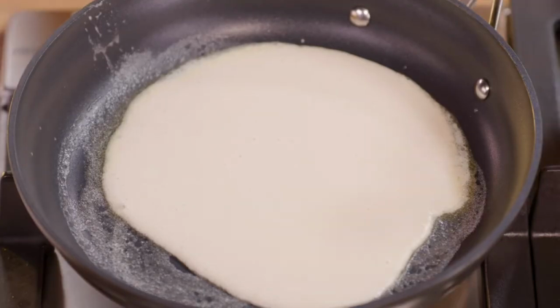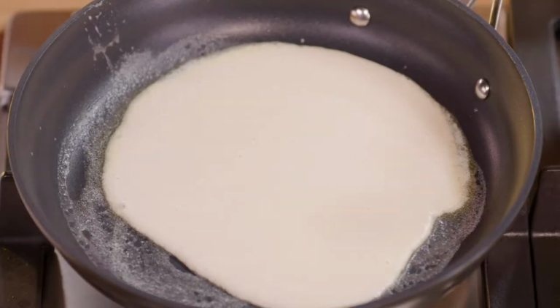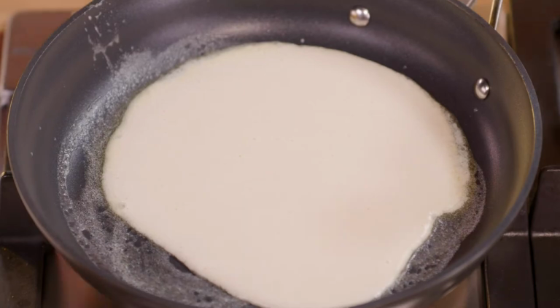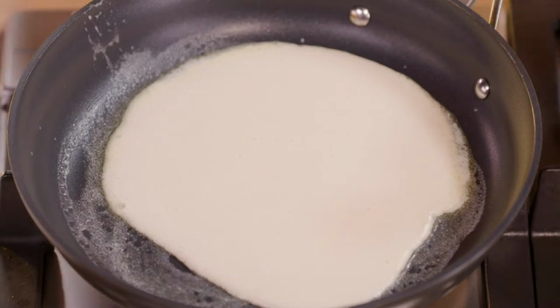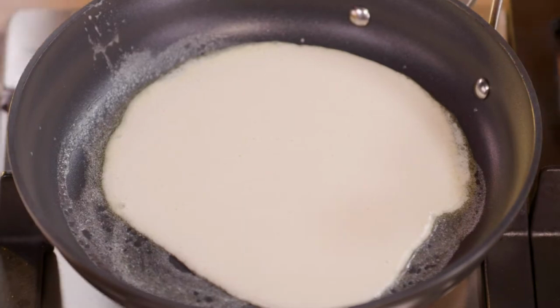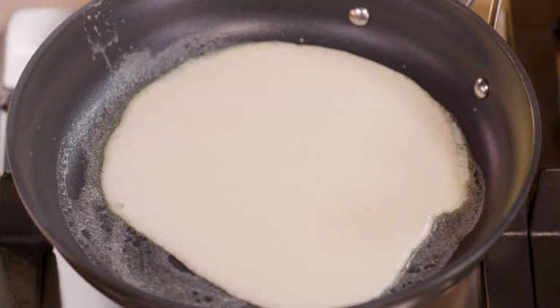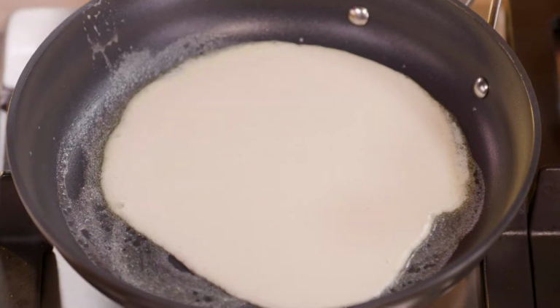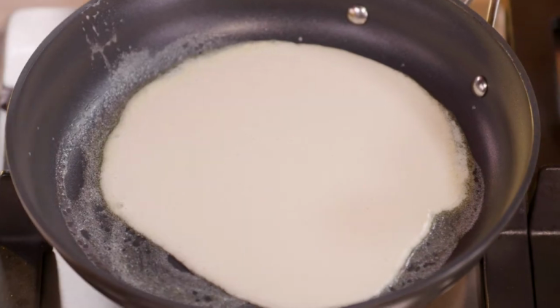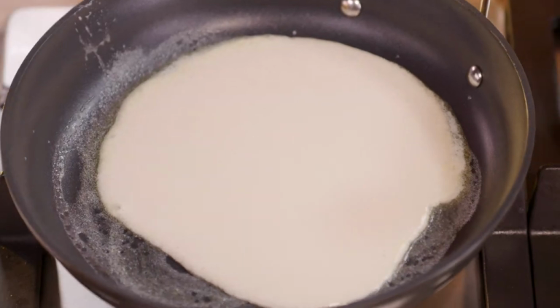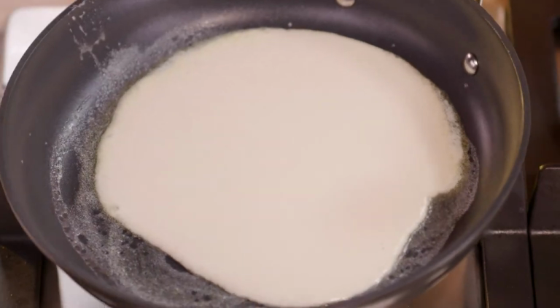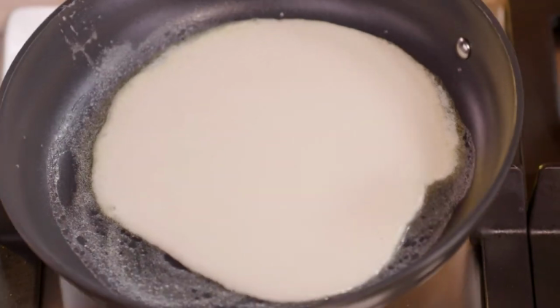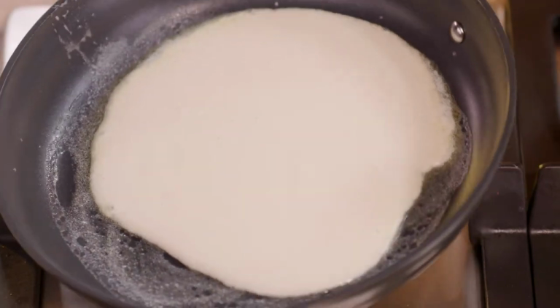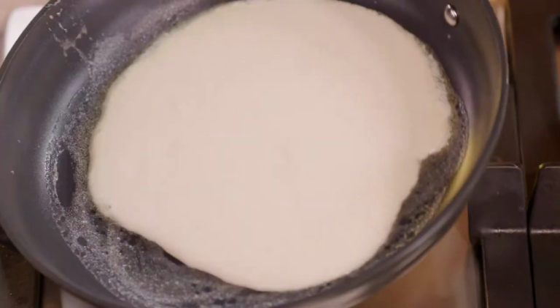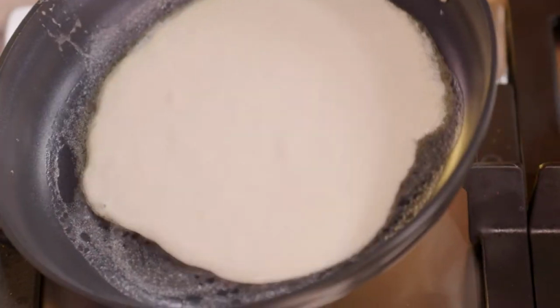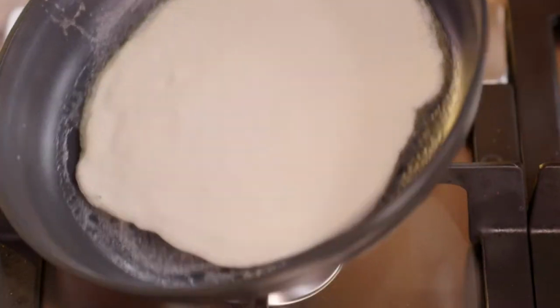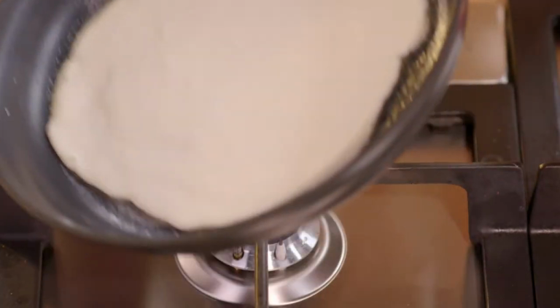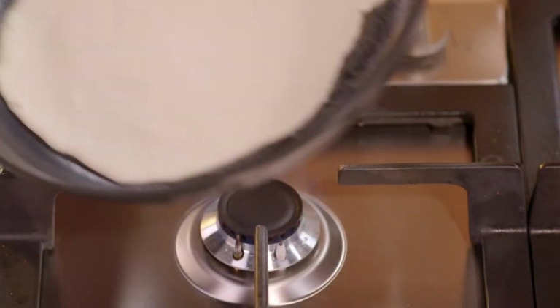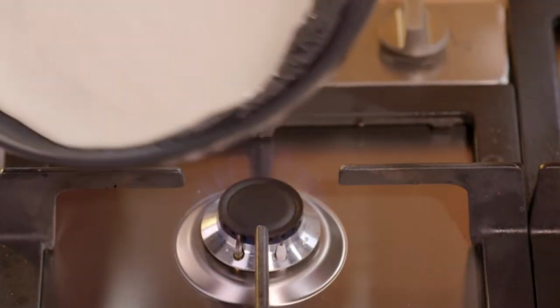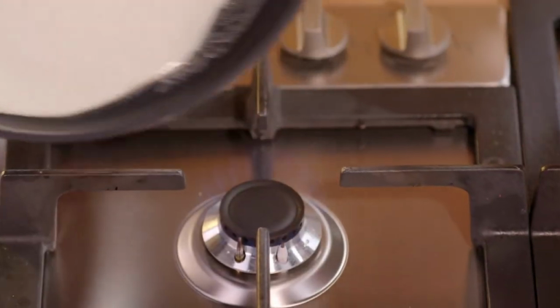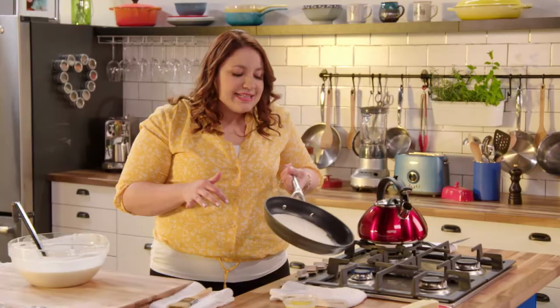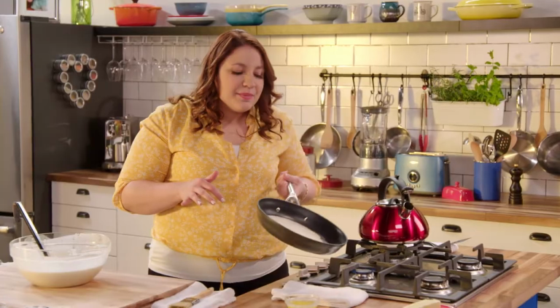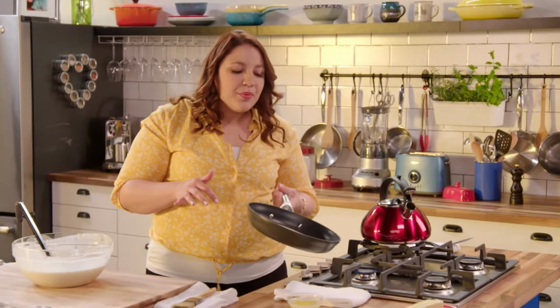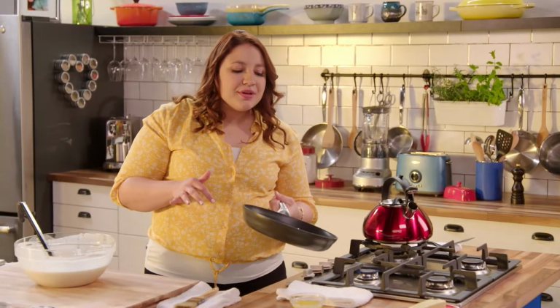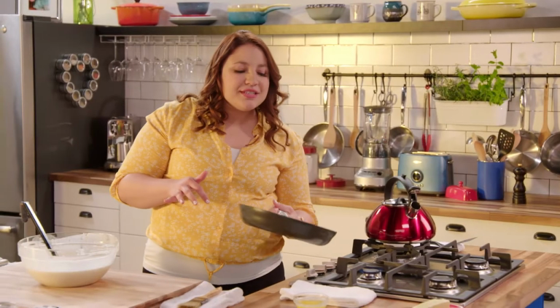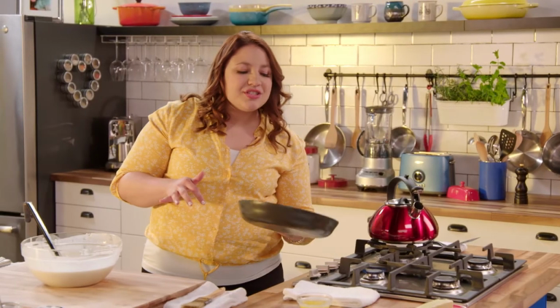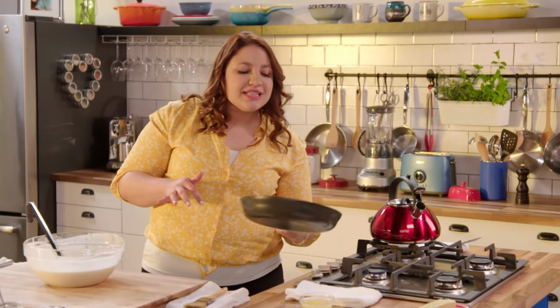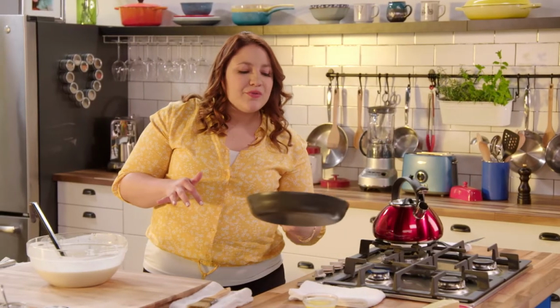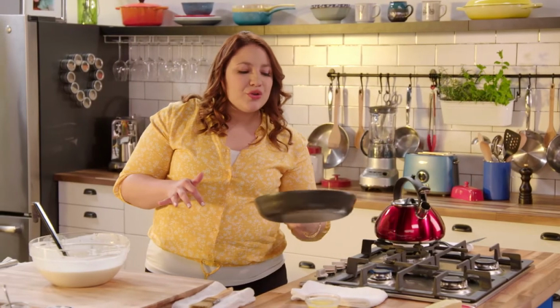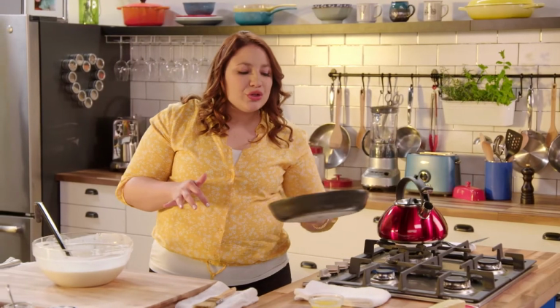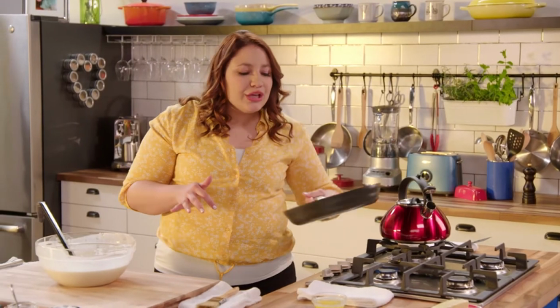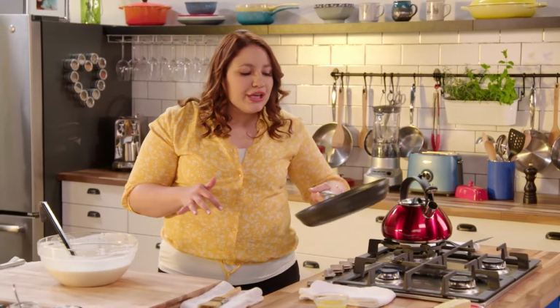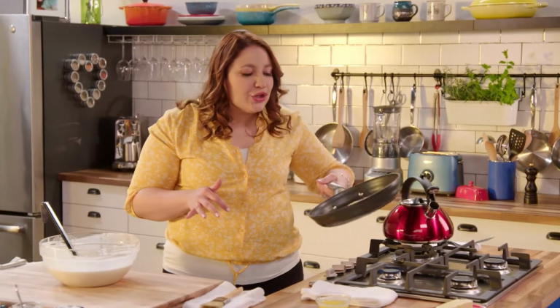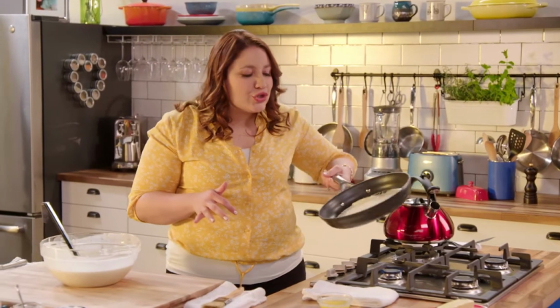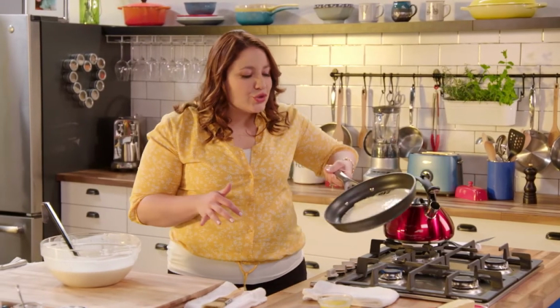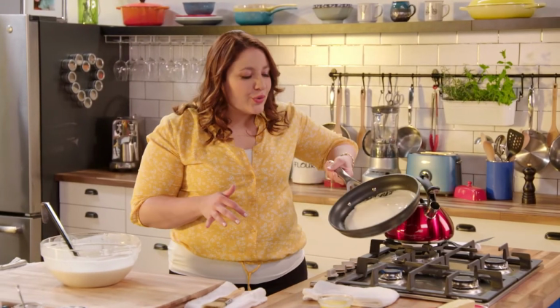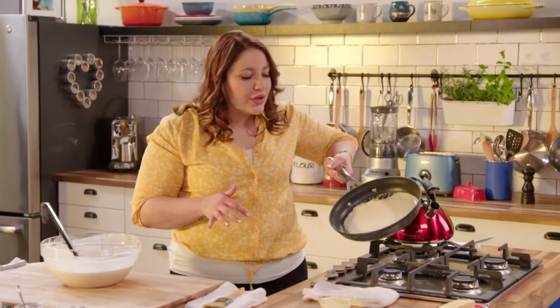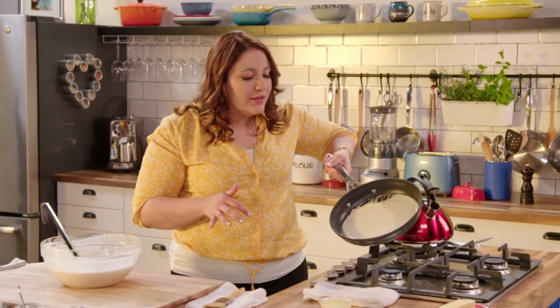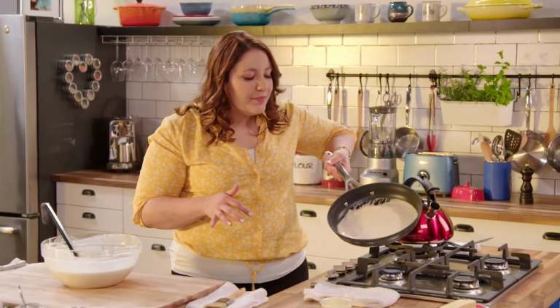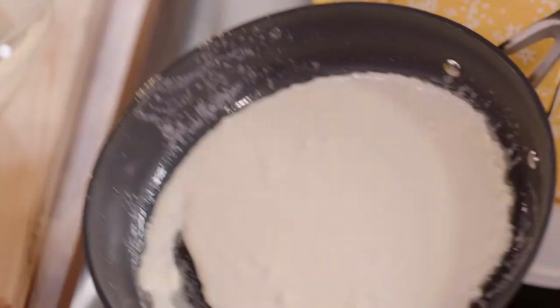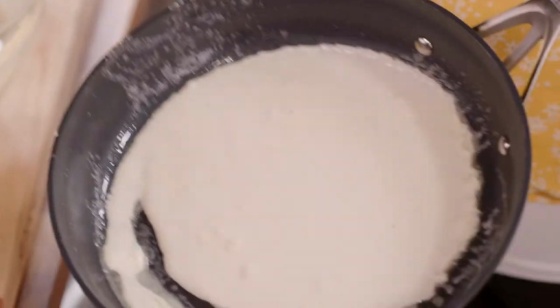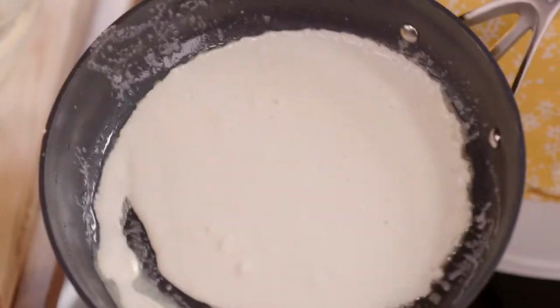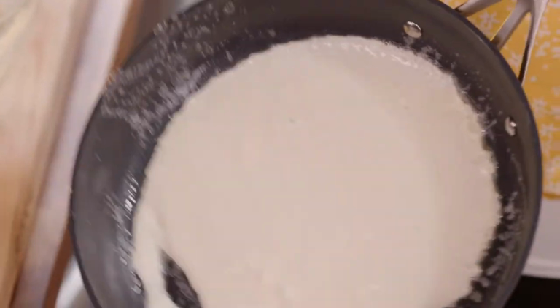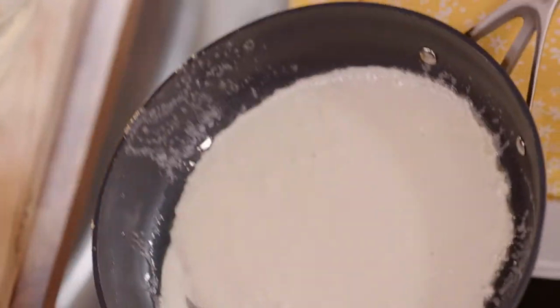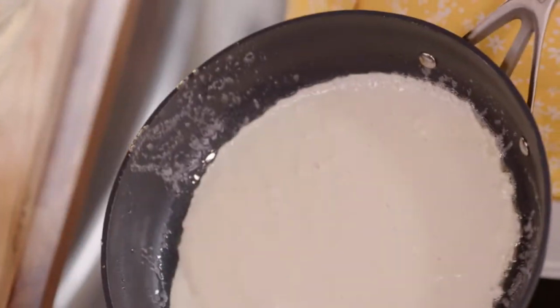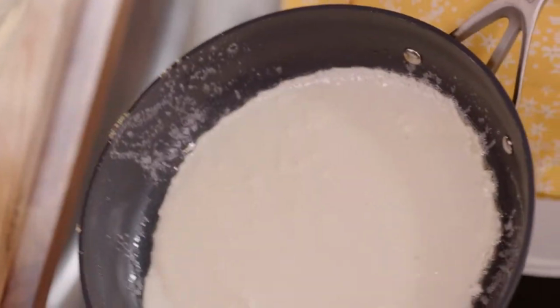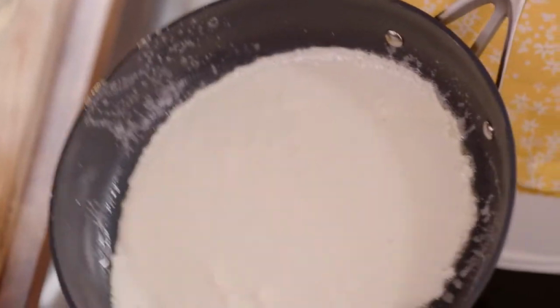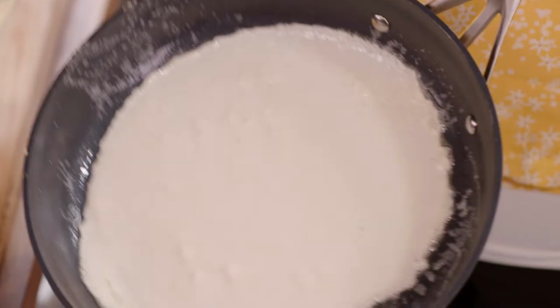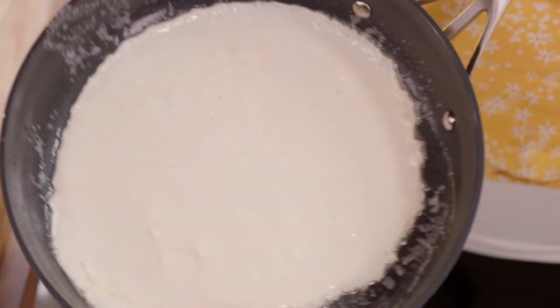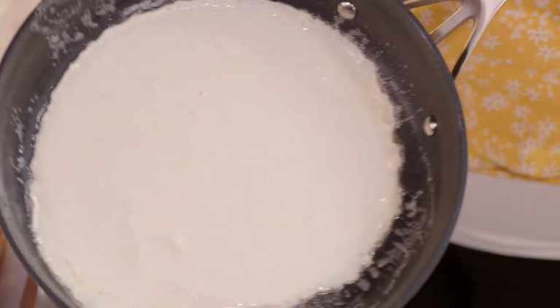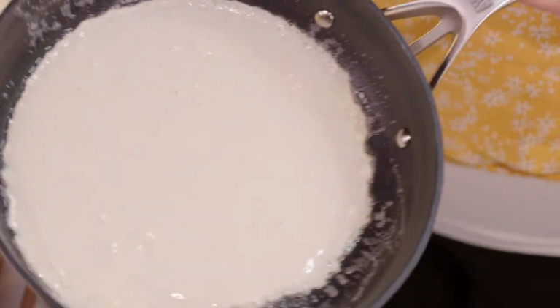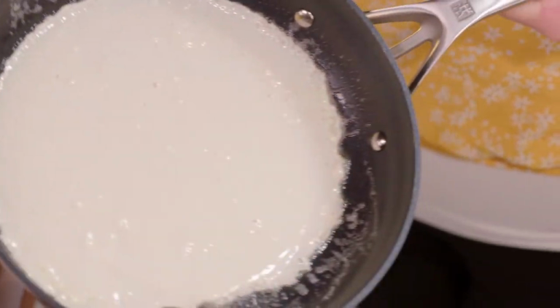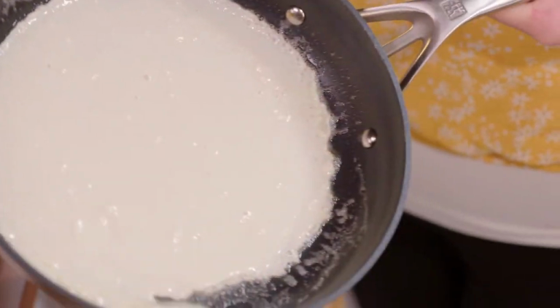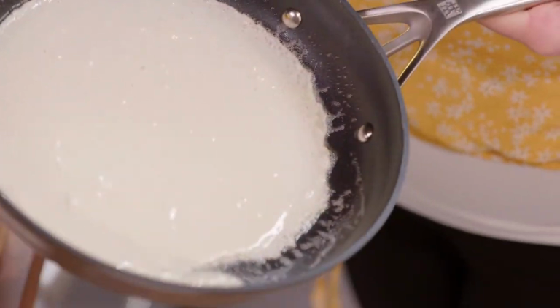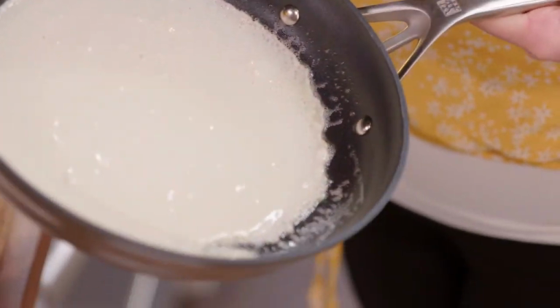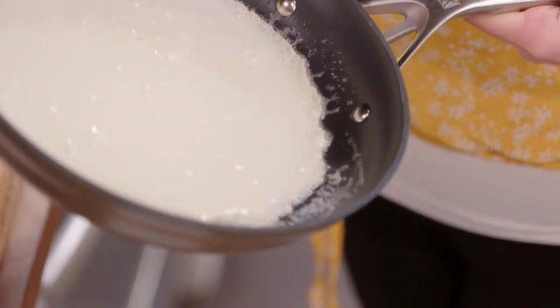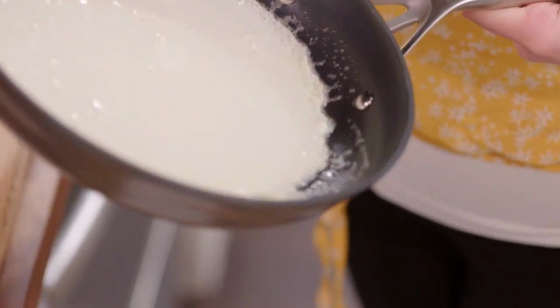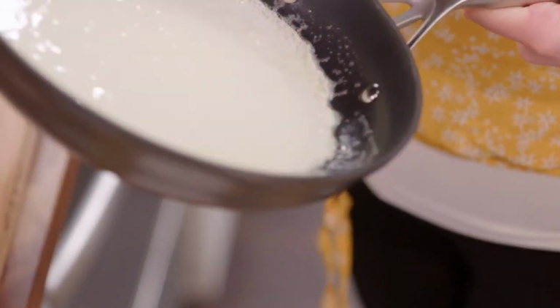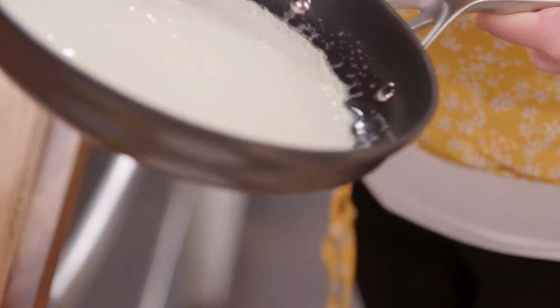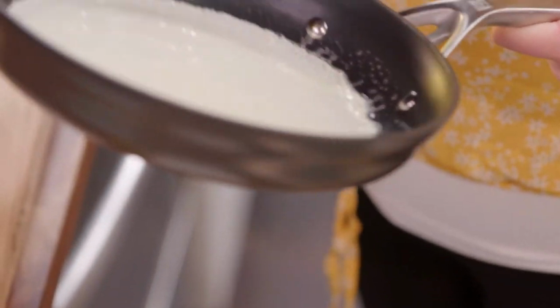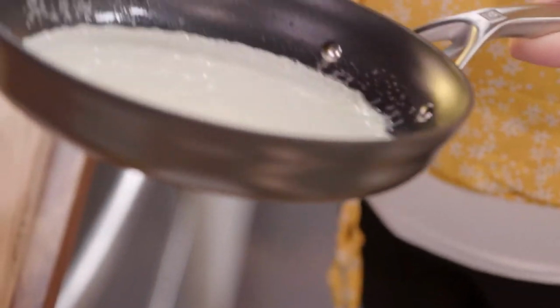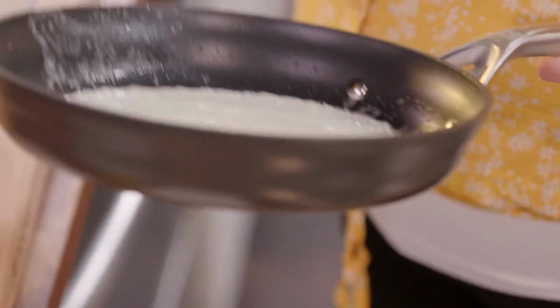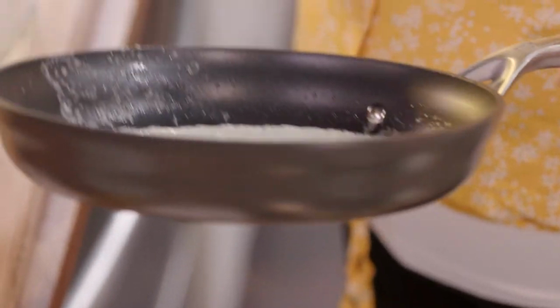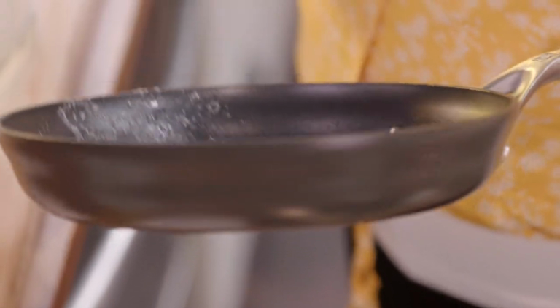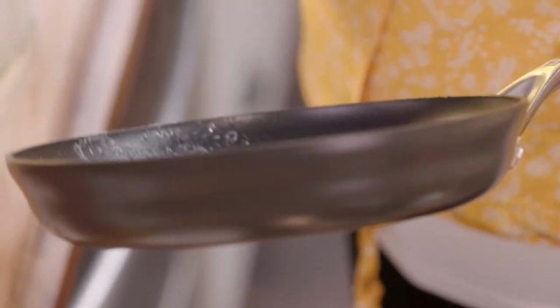As soon as the batter hits the pan, it's important to just give it a little swirl. This way I get a nice, even, thin crepe.